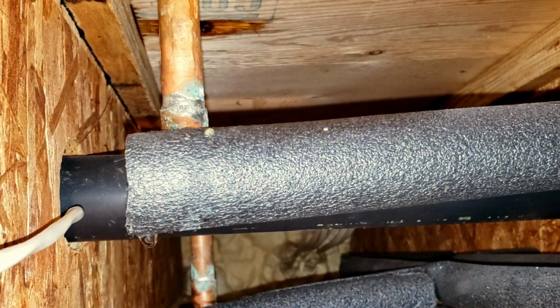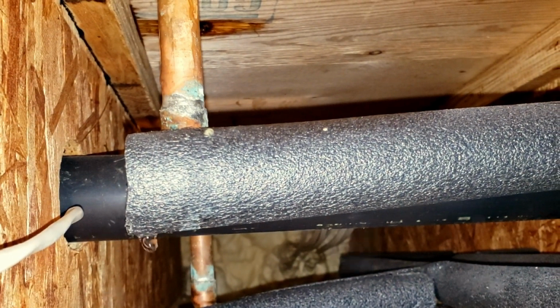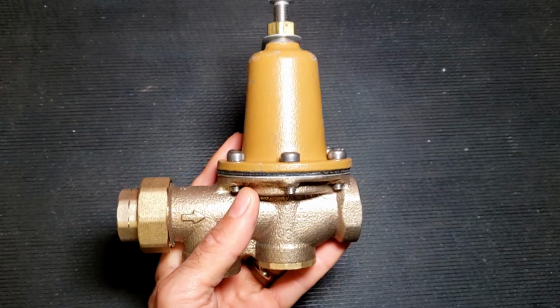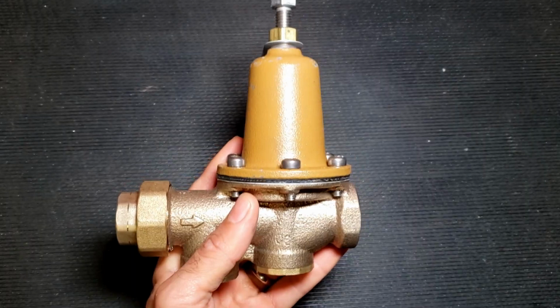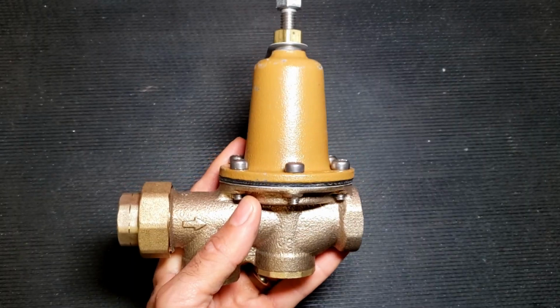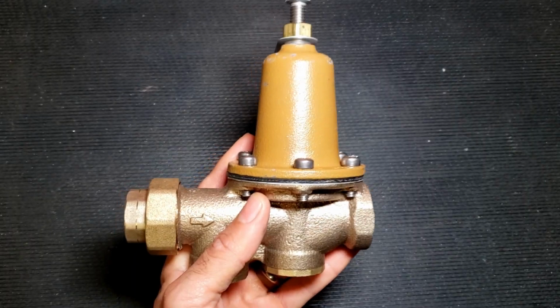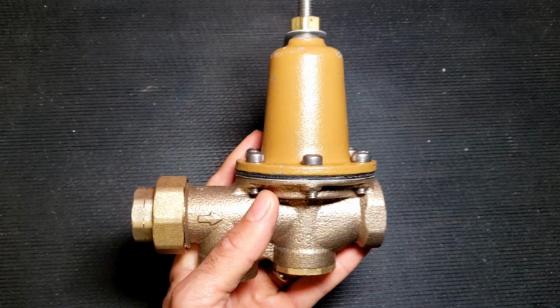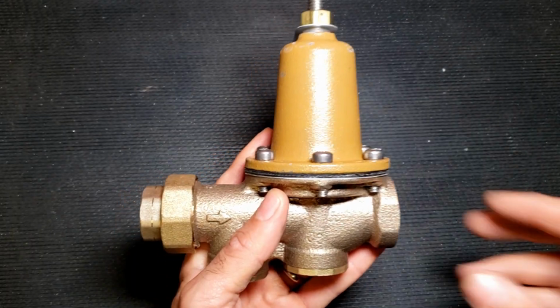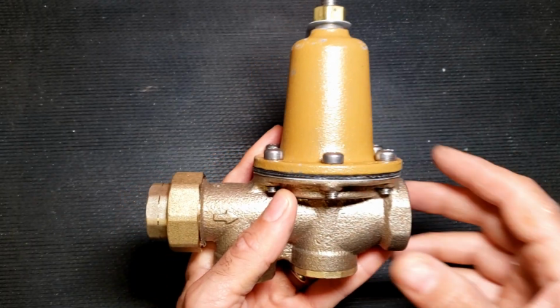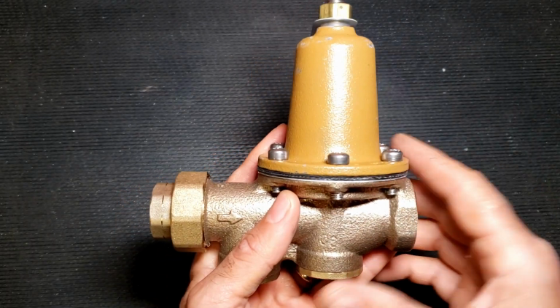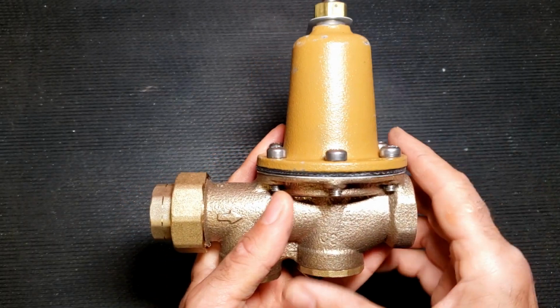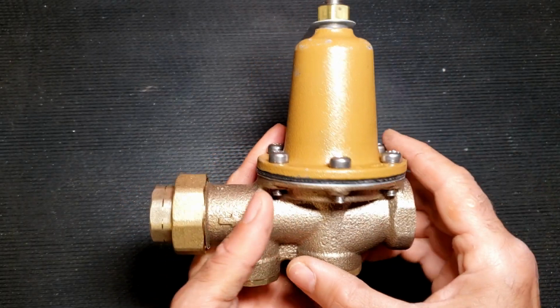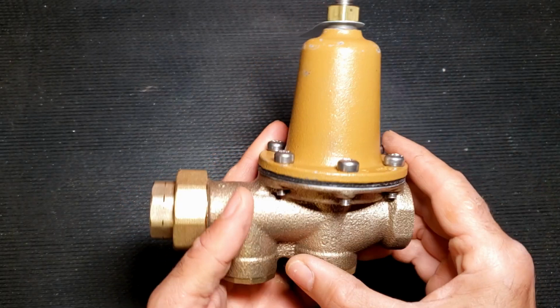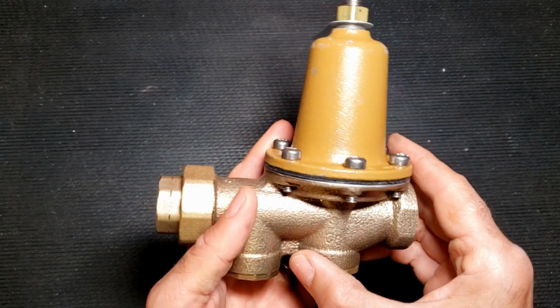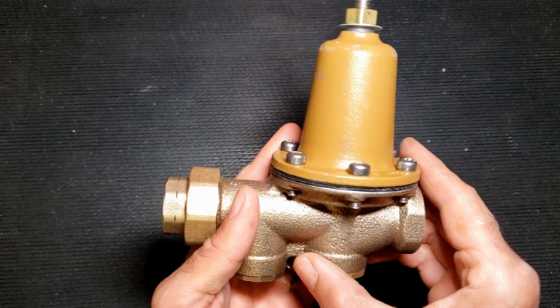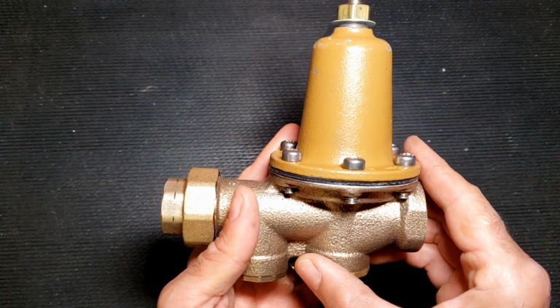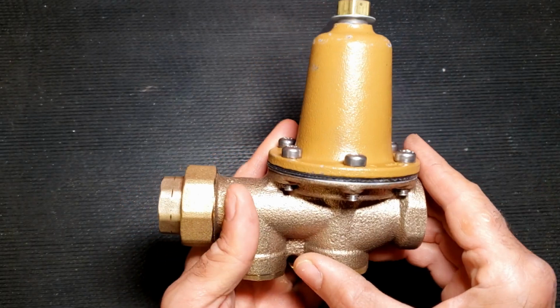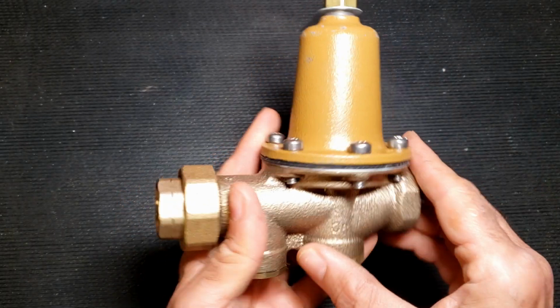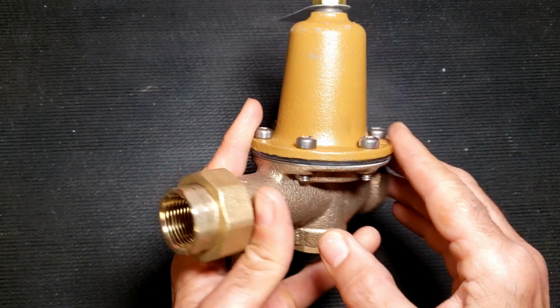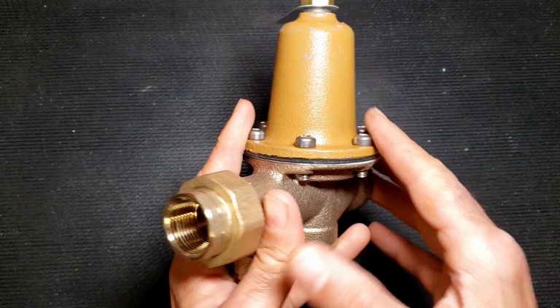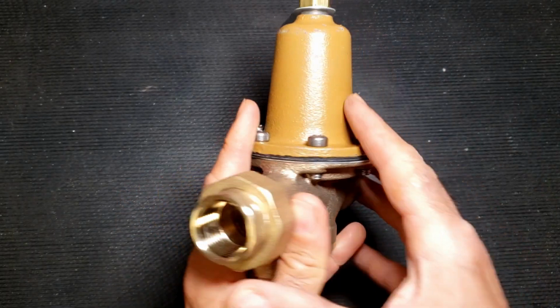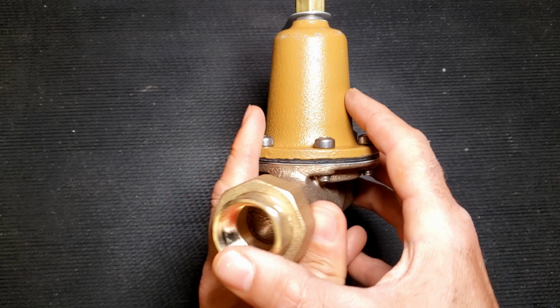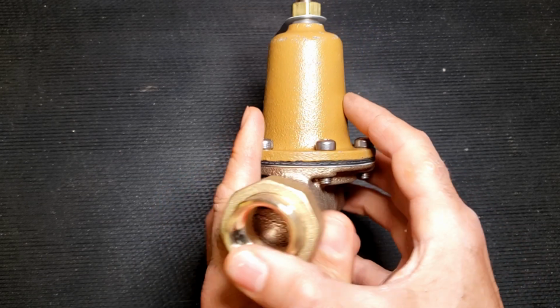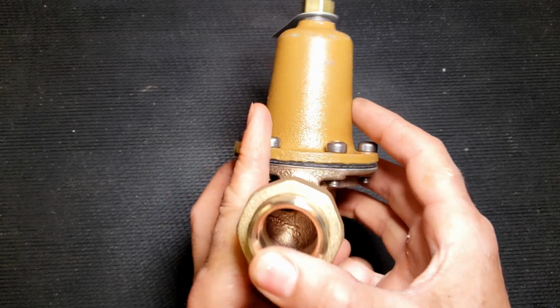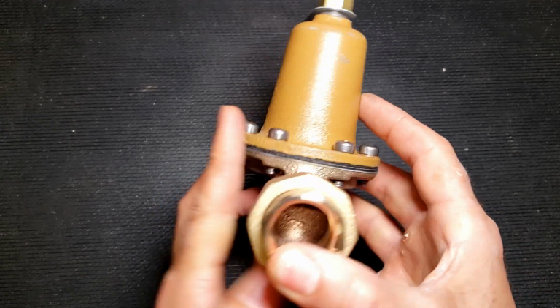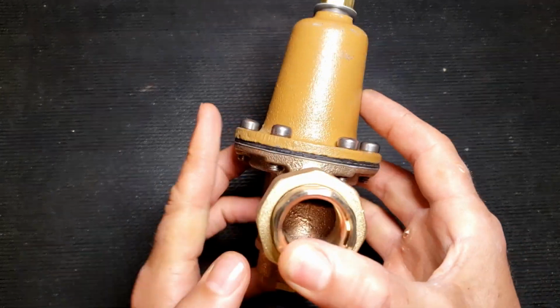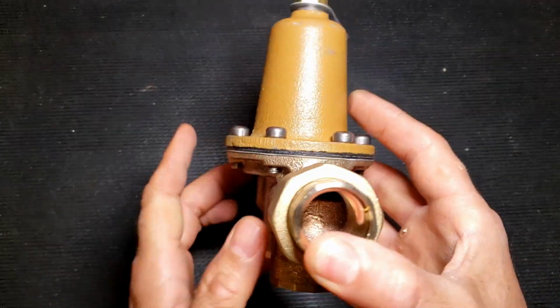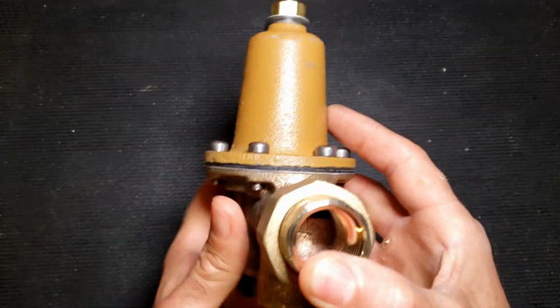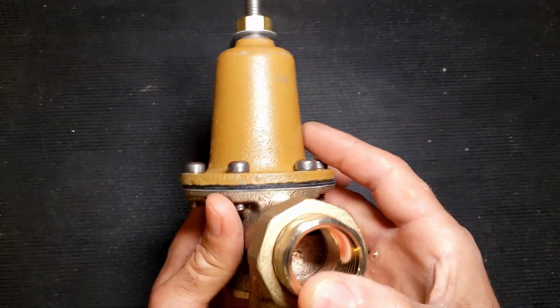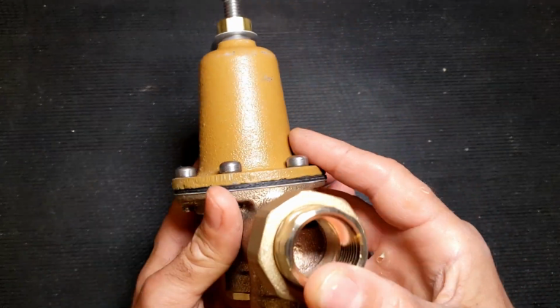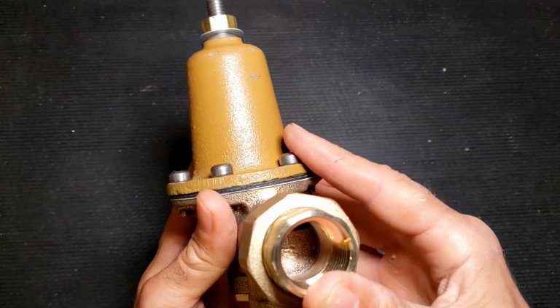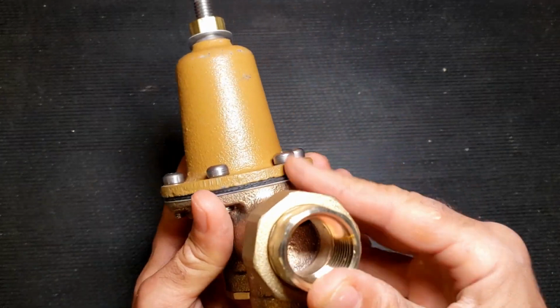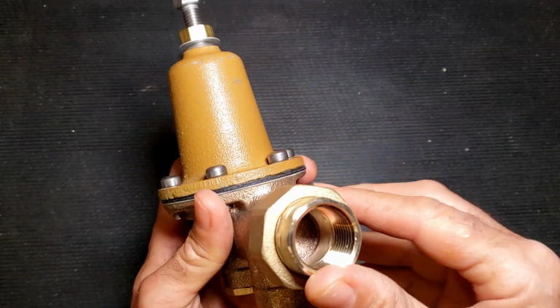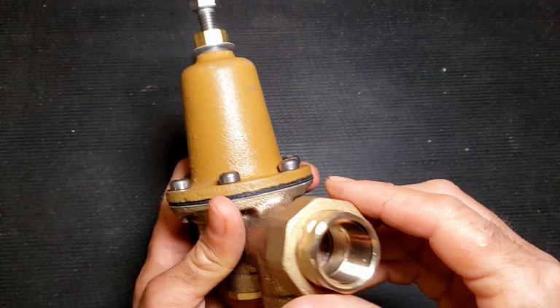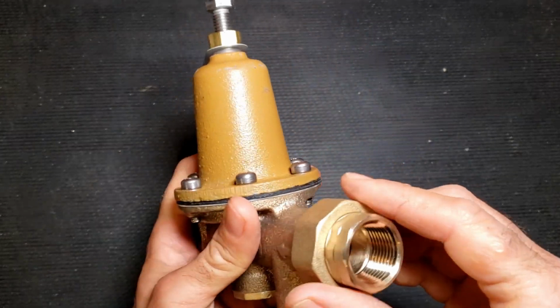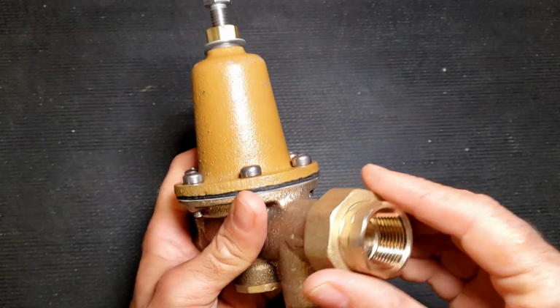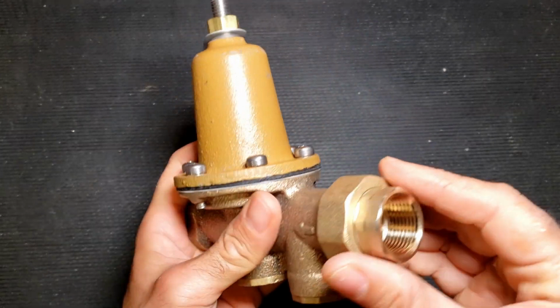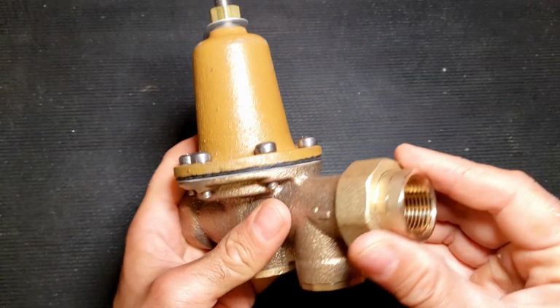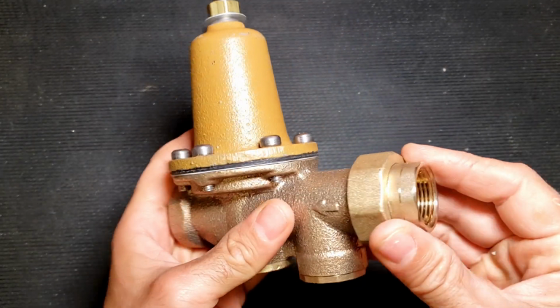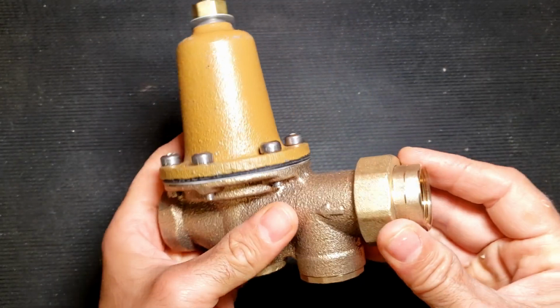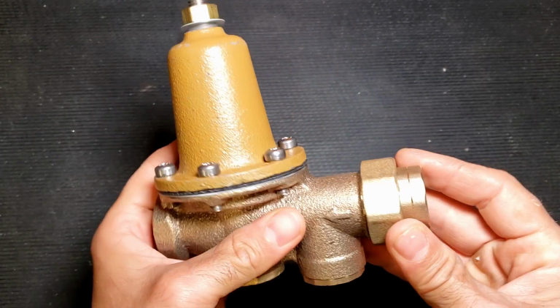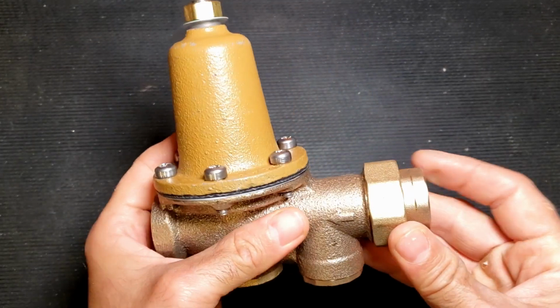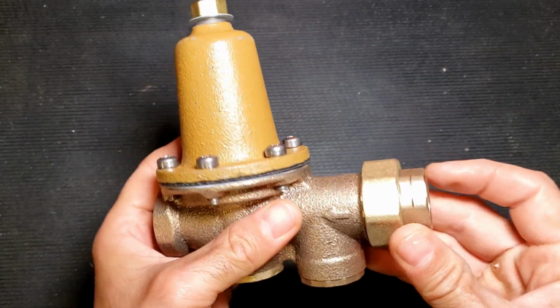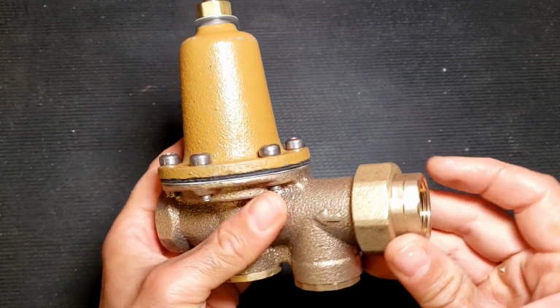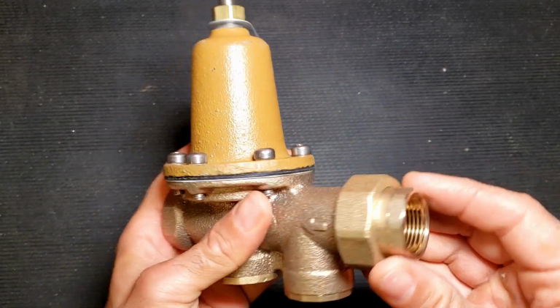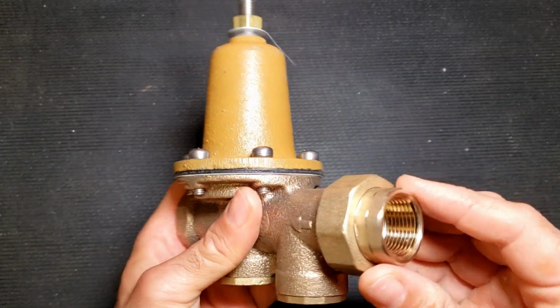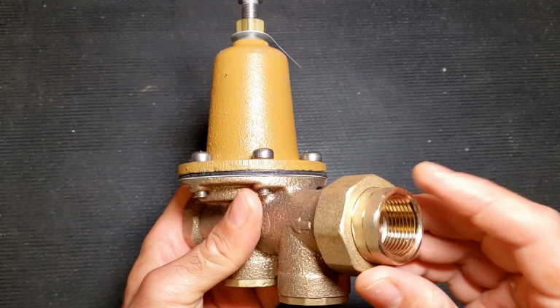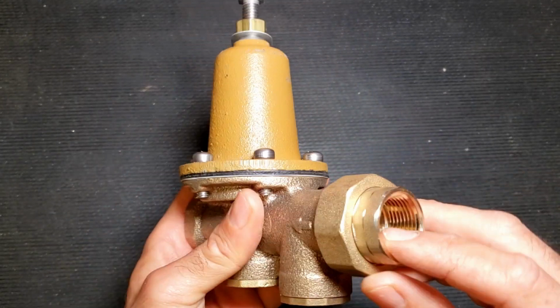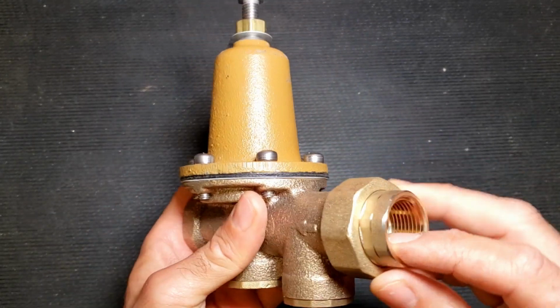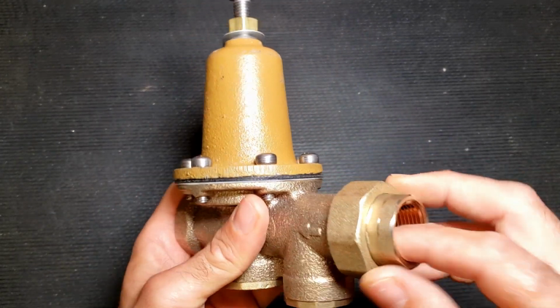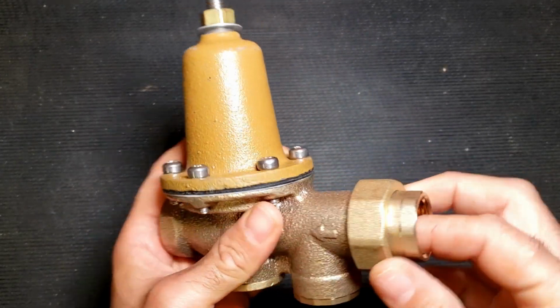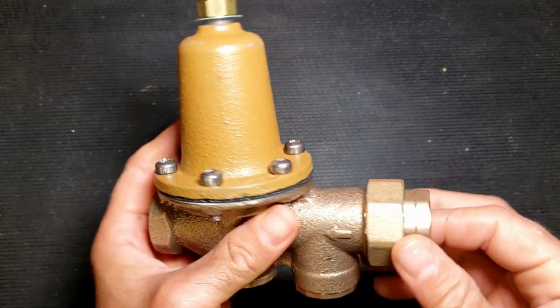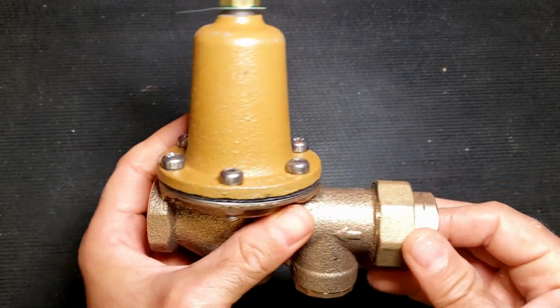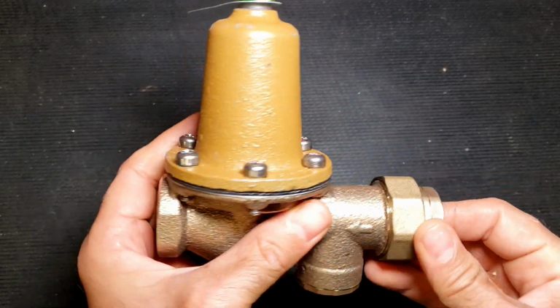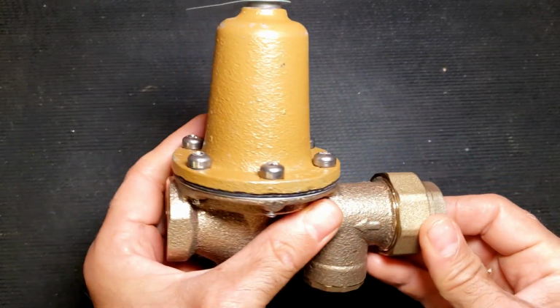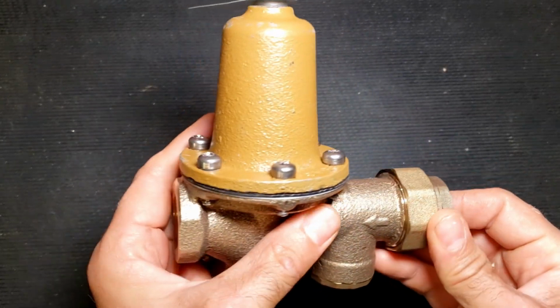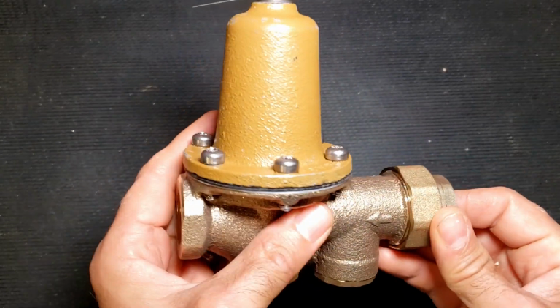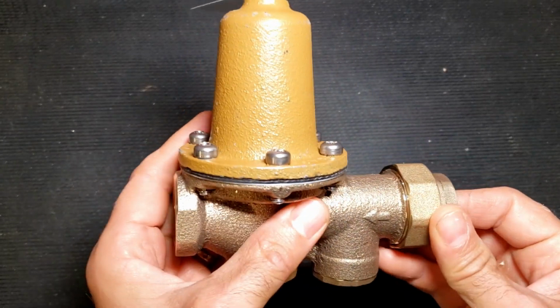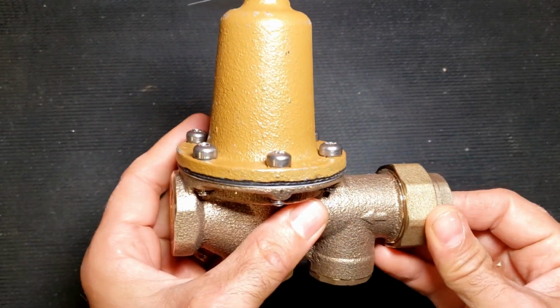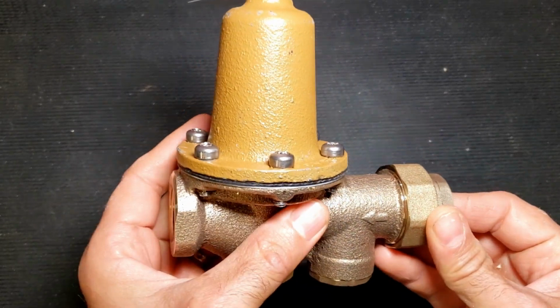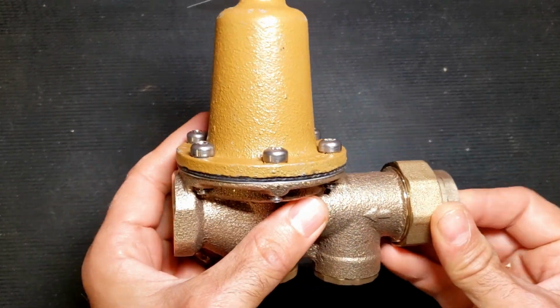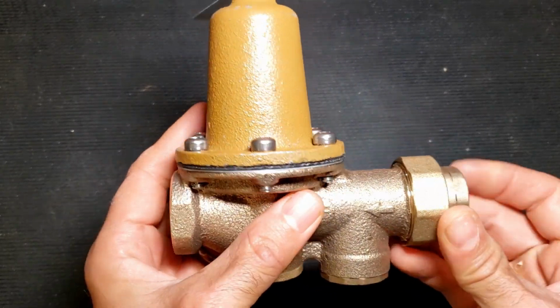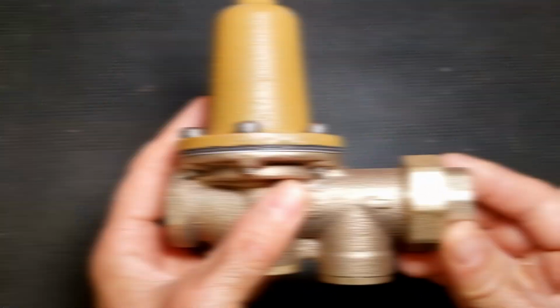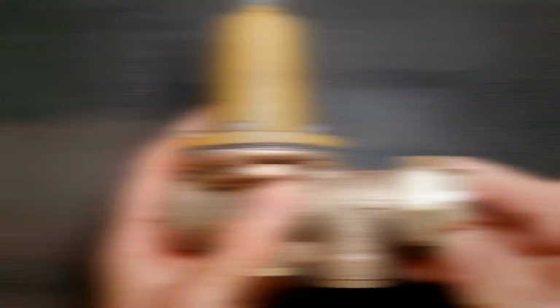If you experience any of these issues, you might need to reduce the excessive pressure by installing a pressure-reducing valve, or PRV for short.